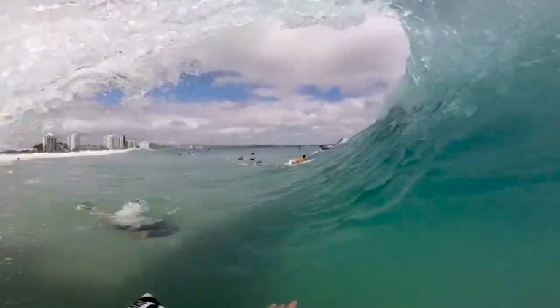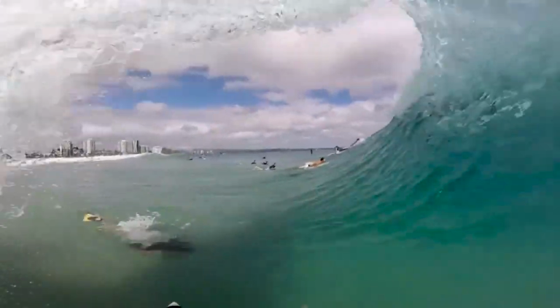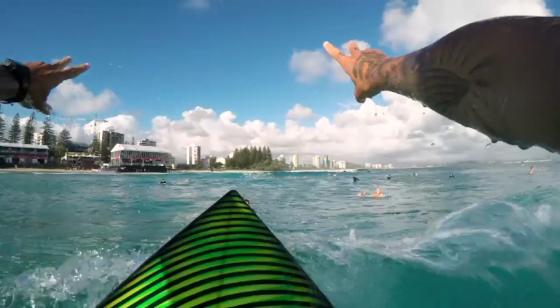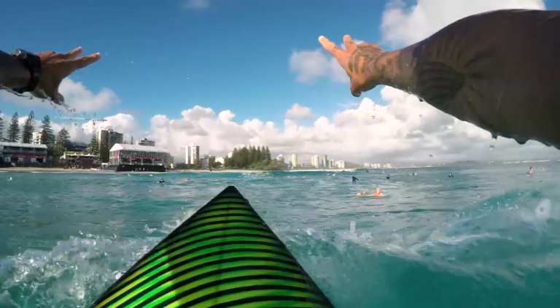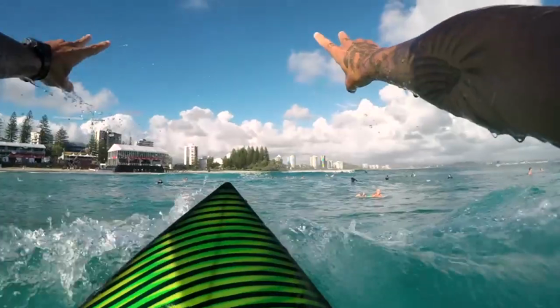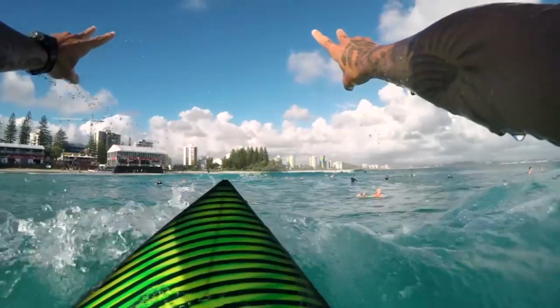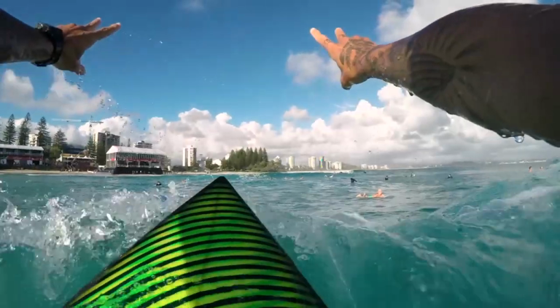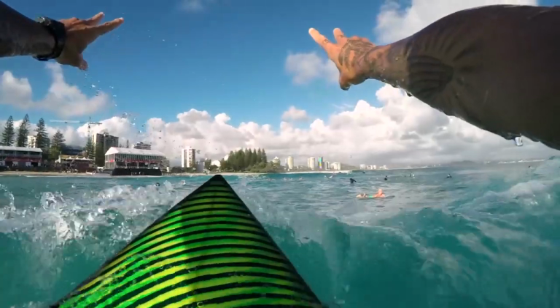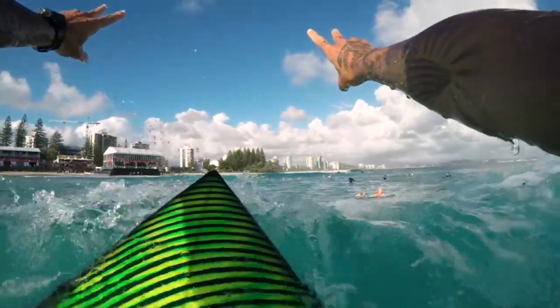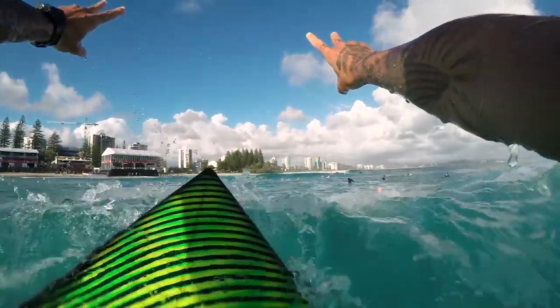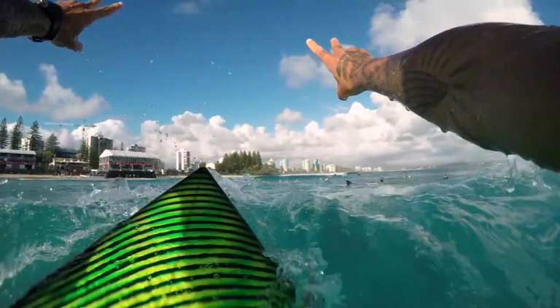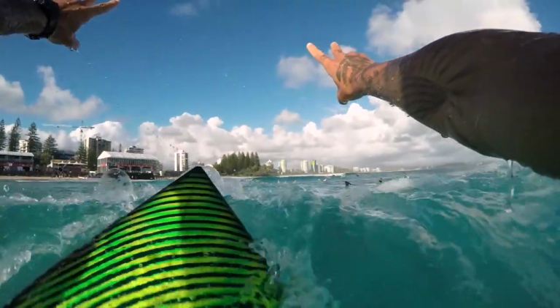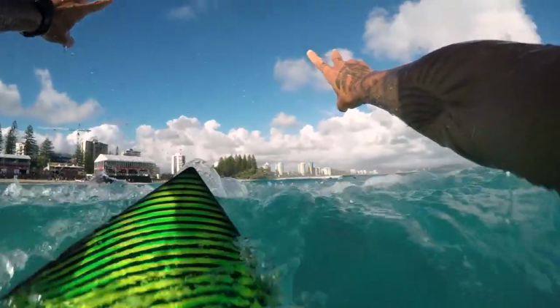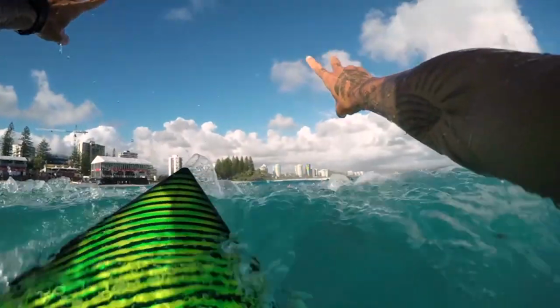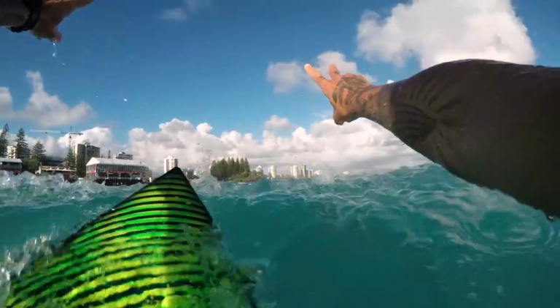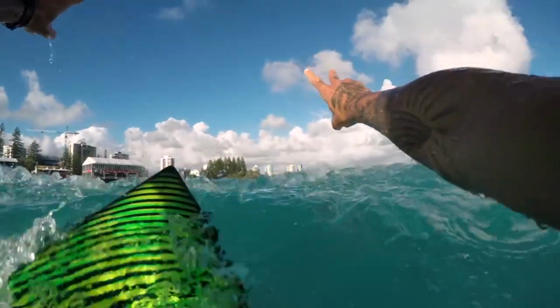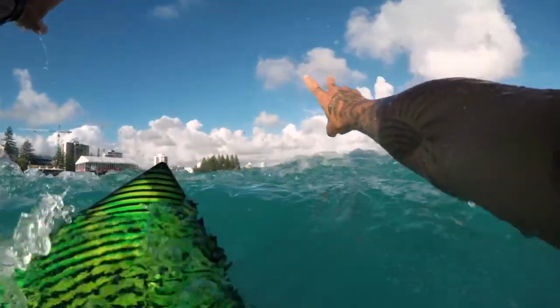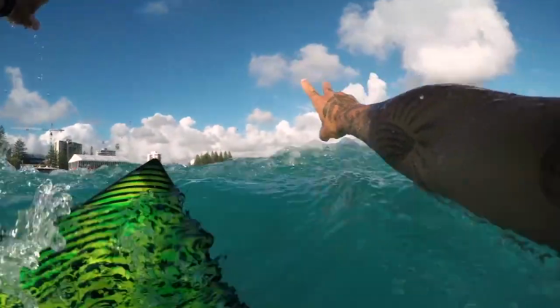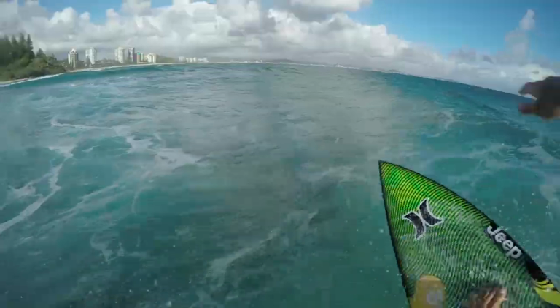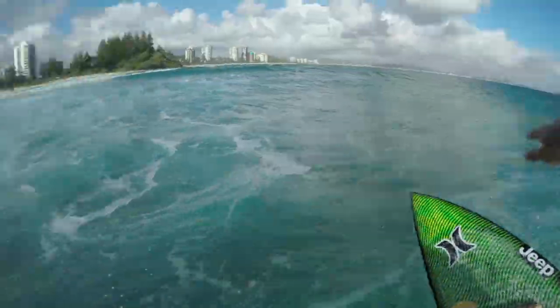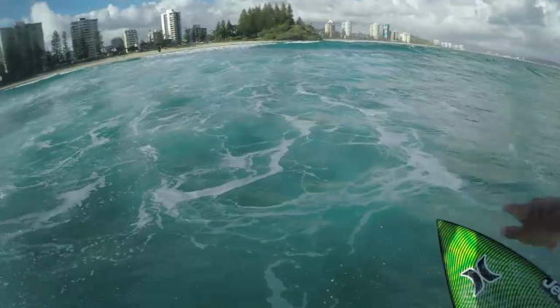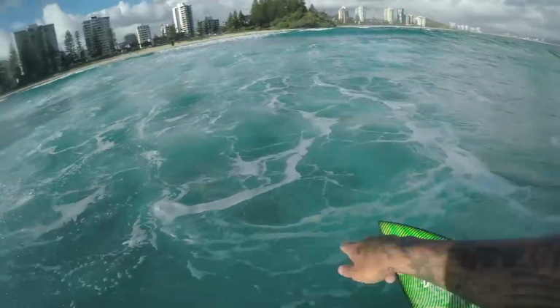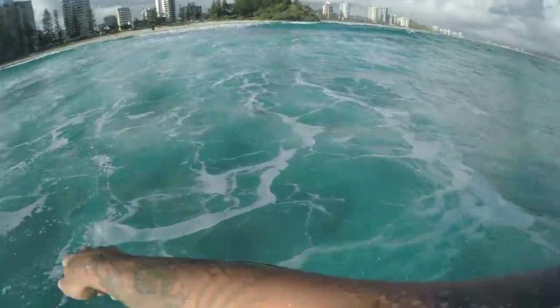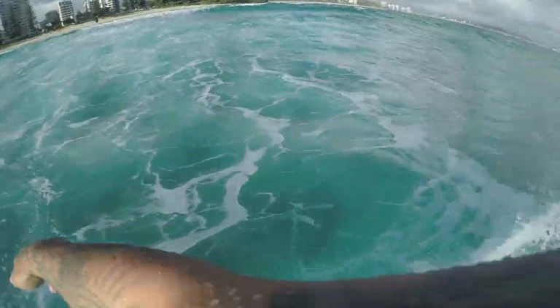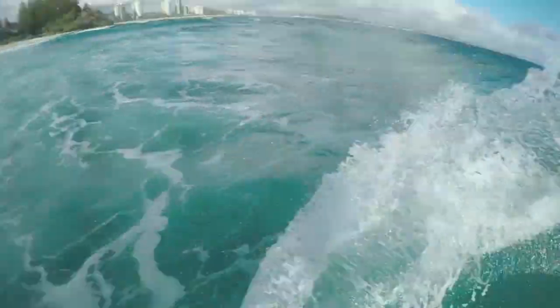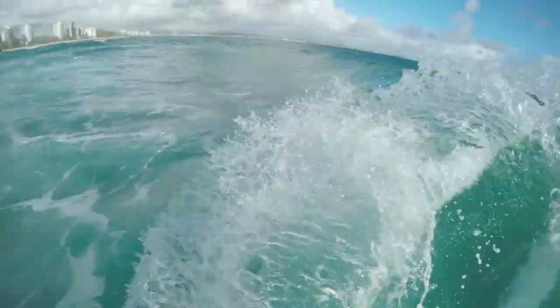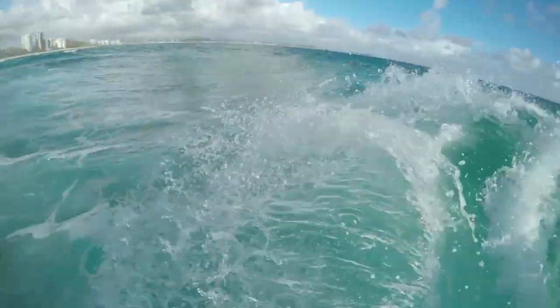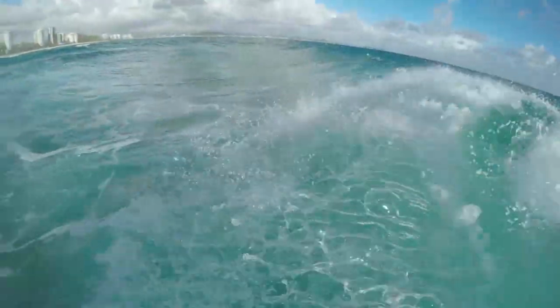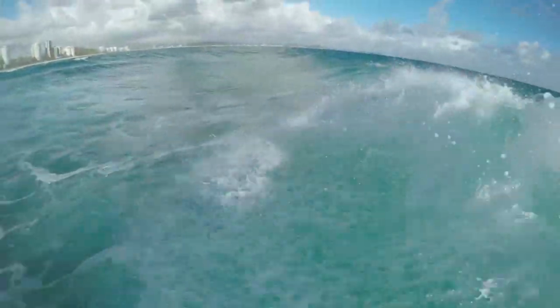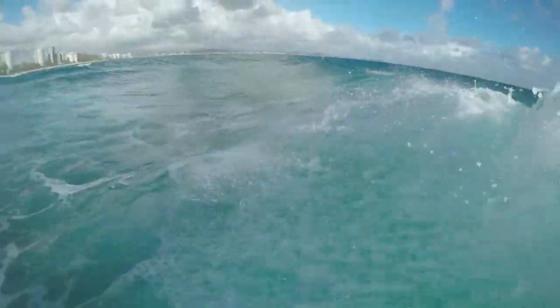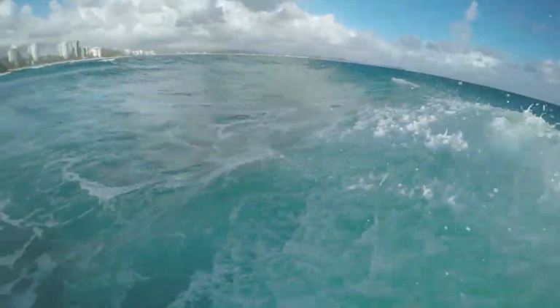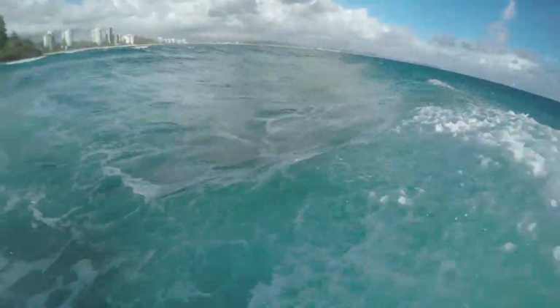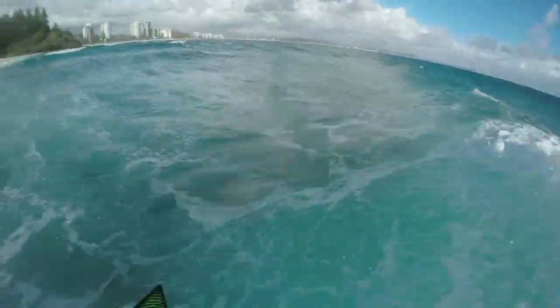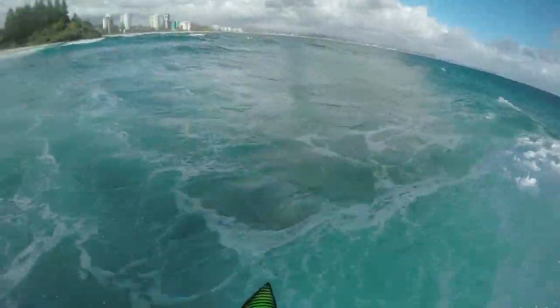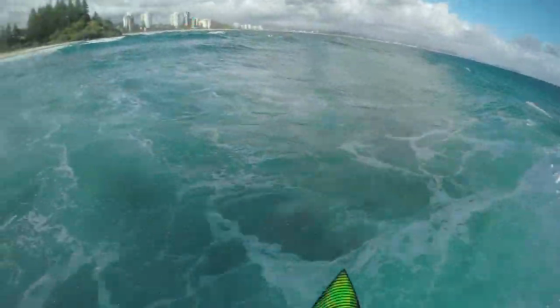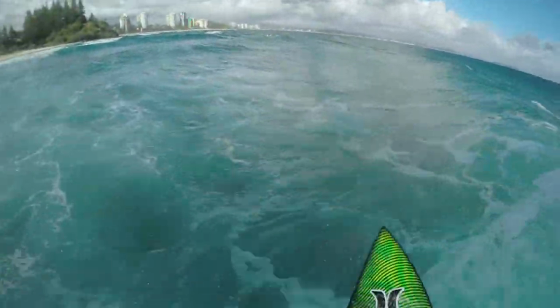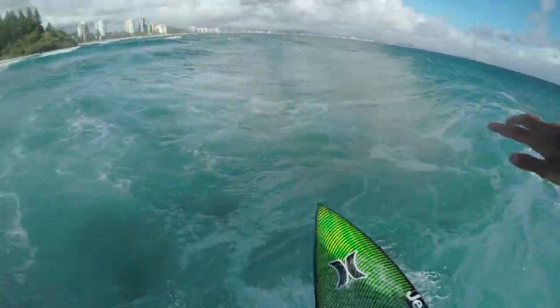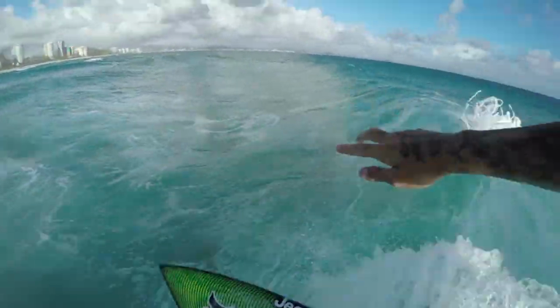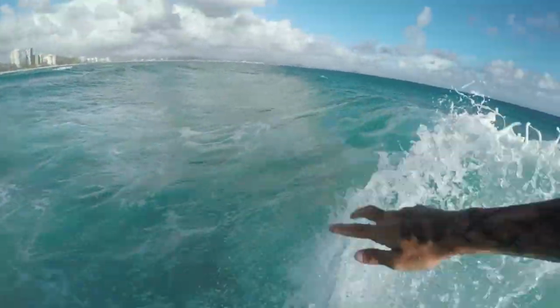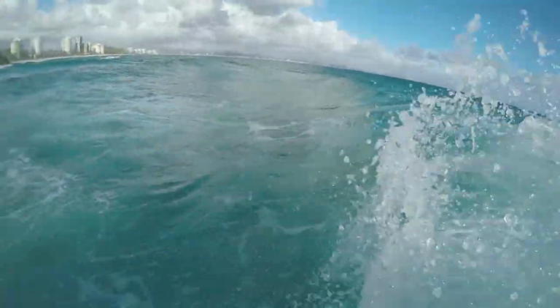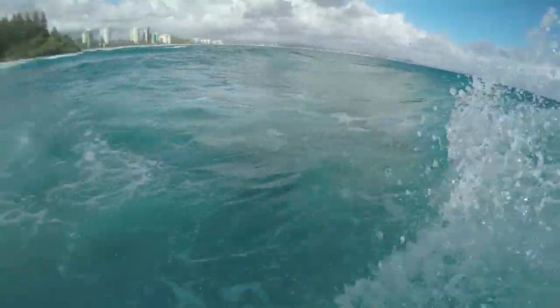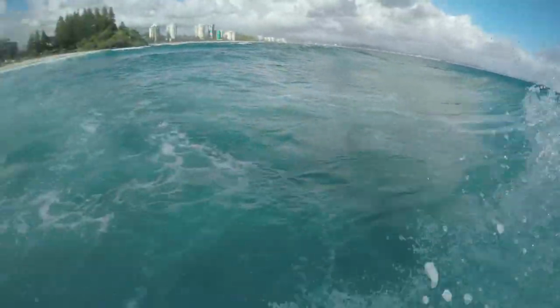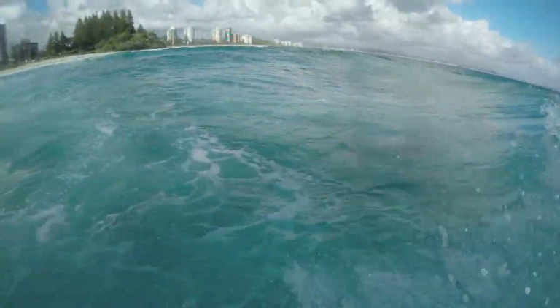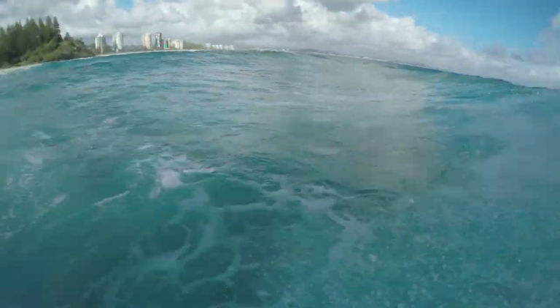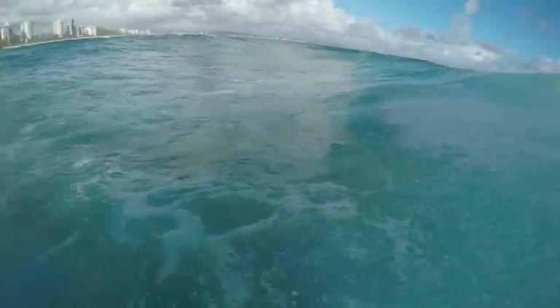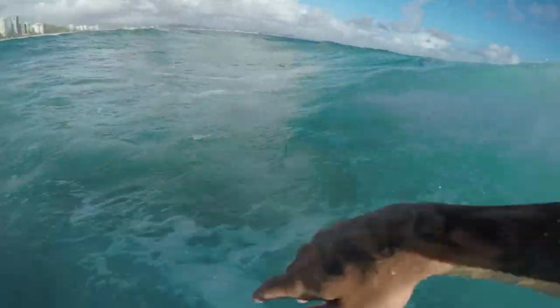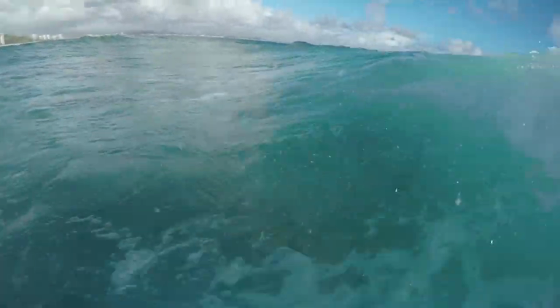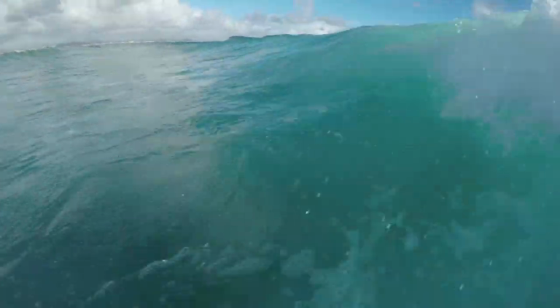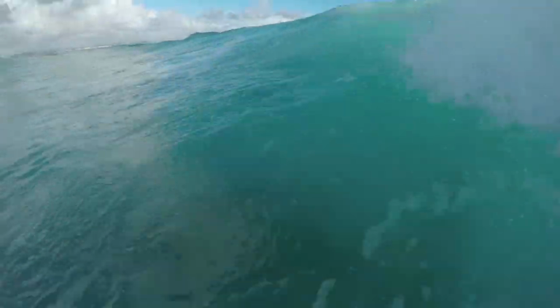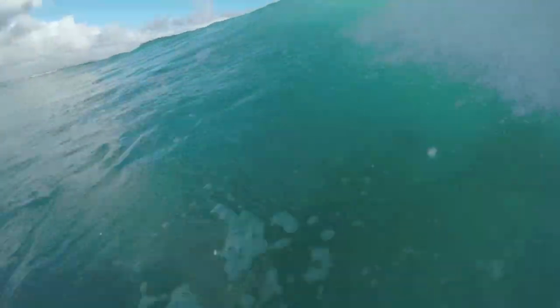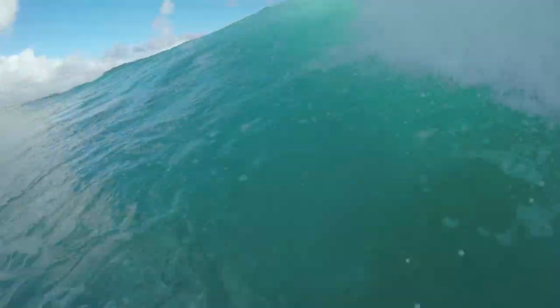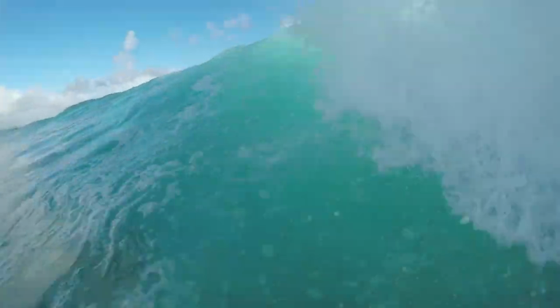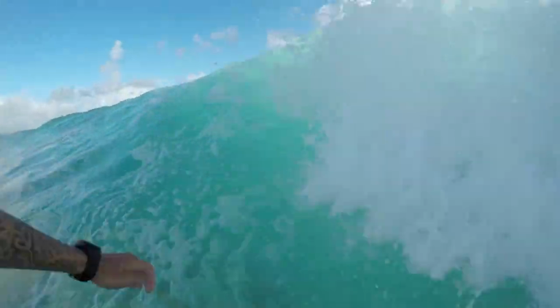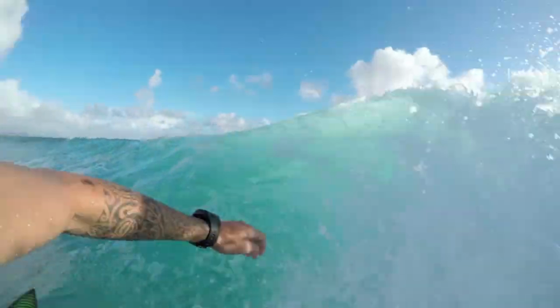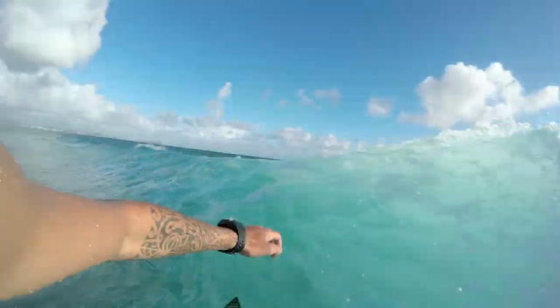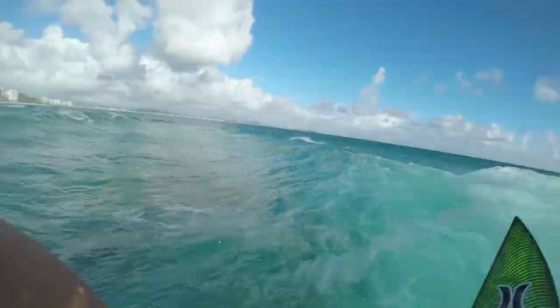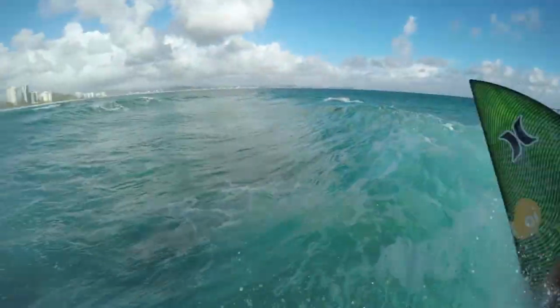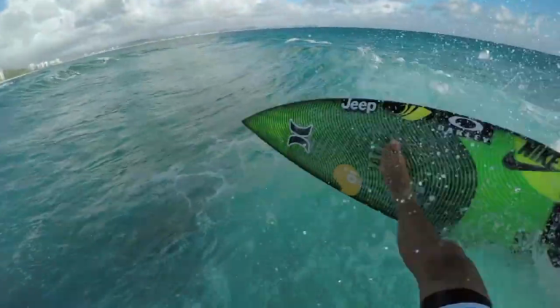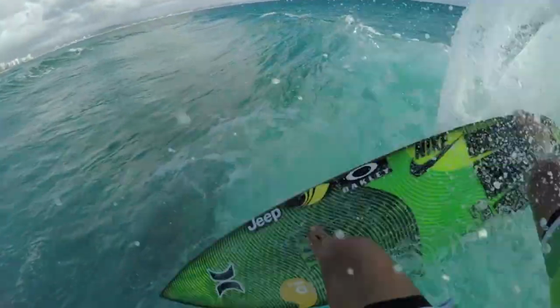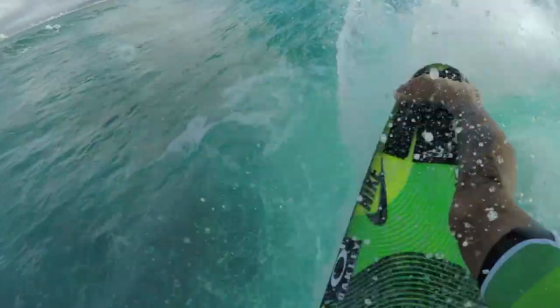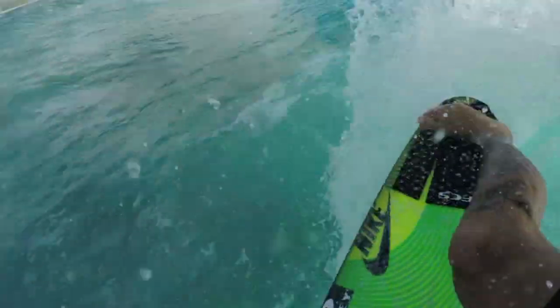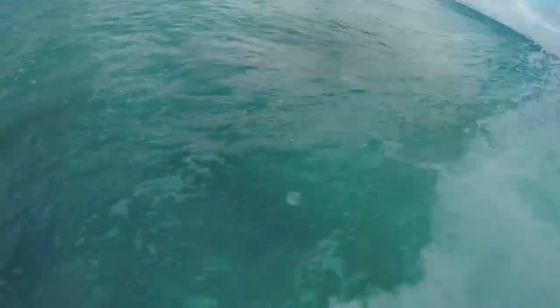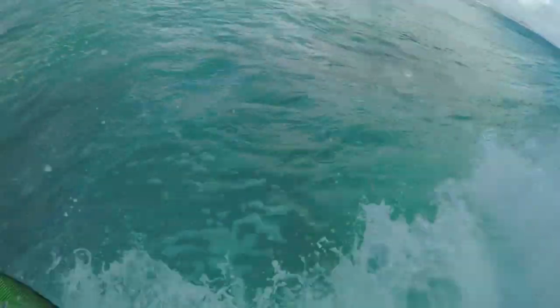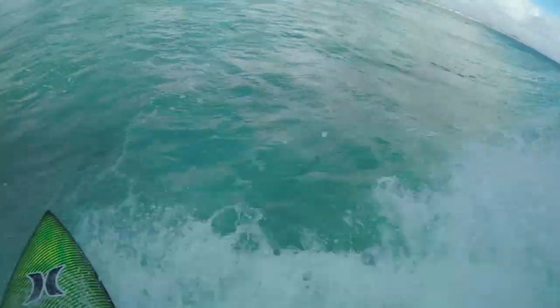For me, it's really special because it's one of the waves that I always watch in the movies and see photos in magazines.